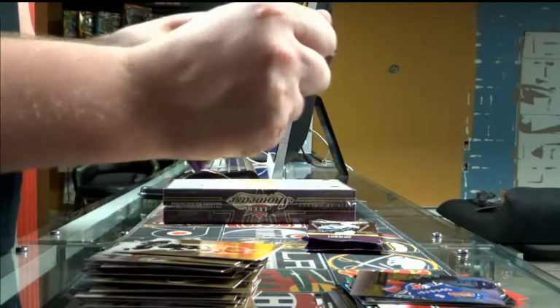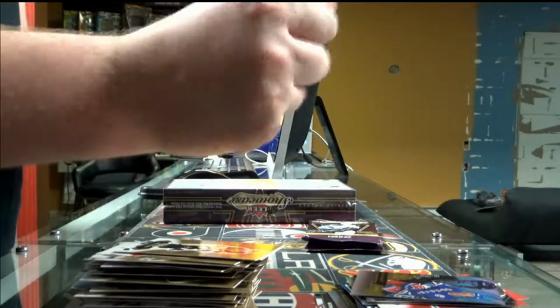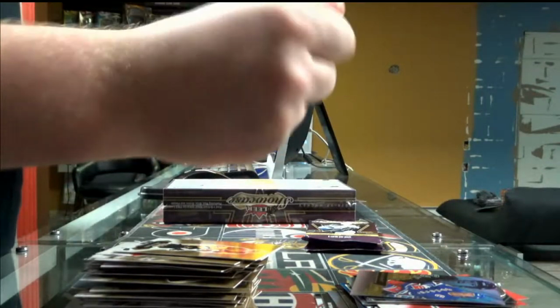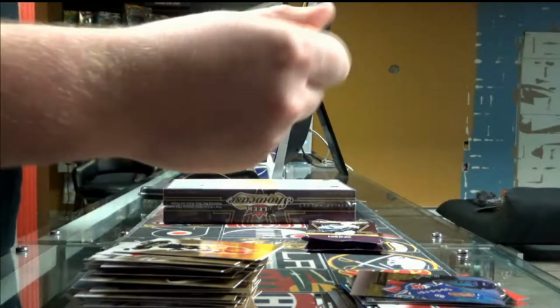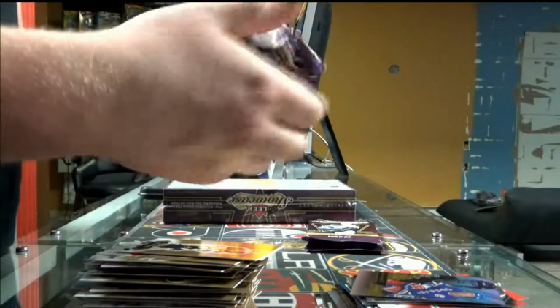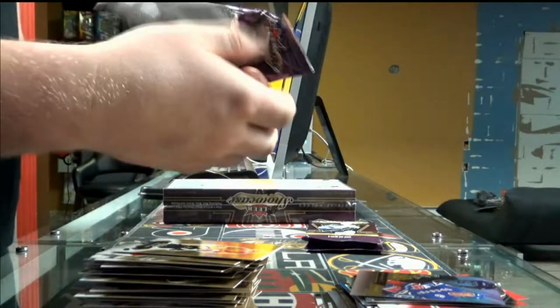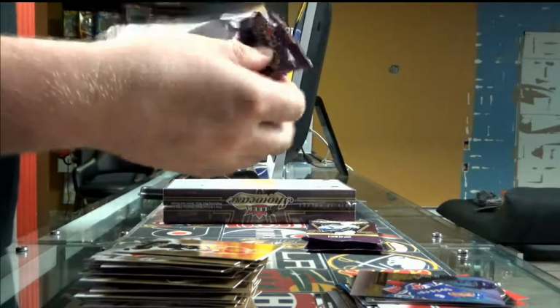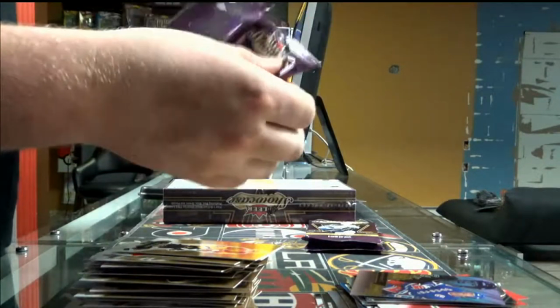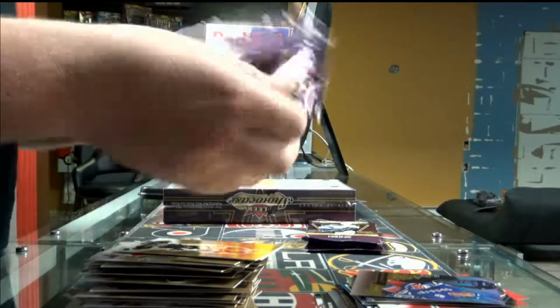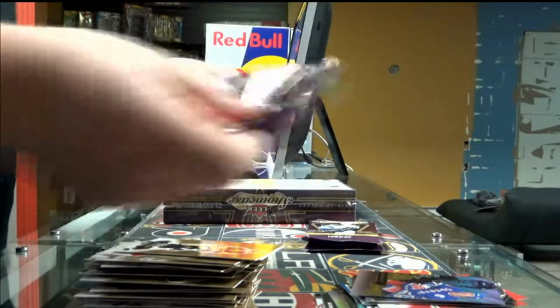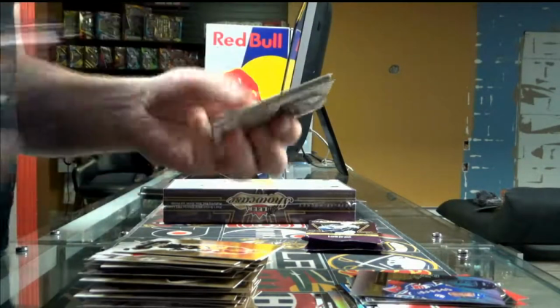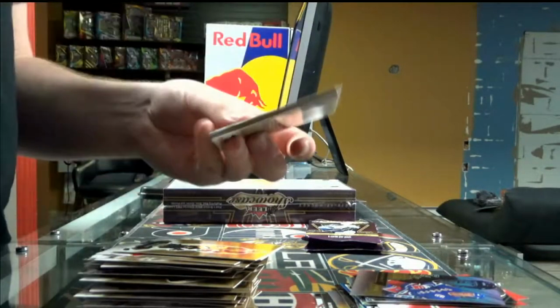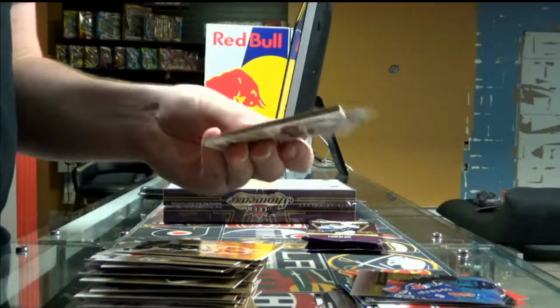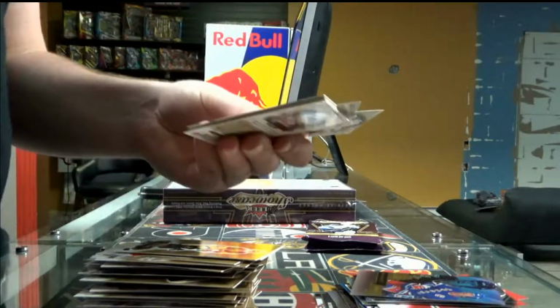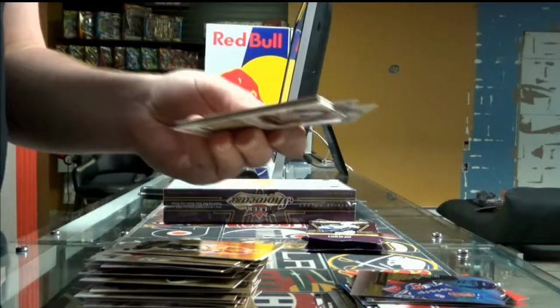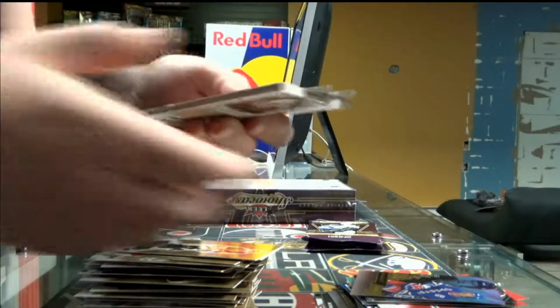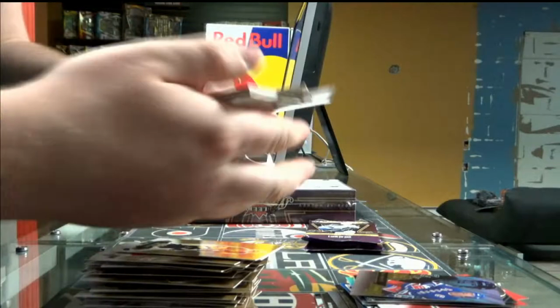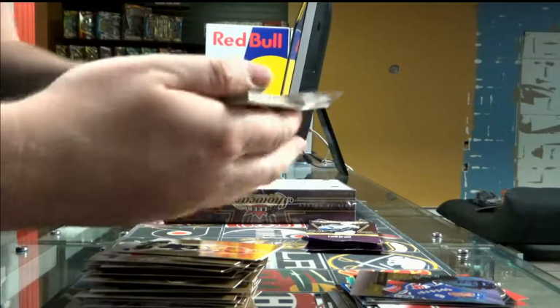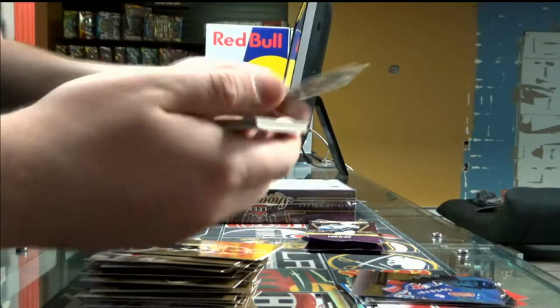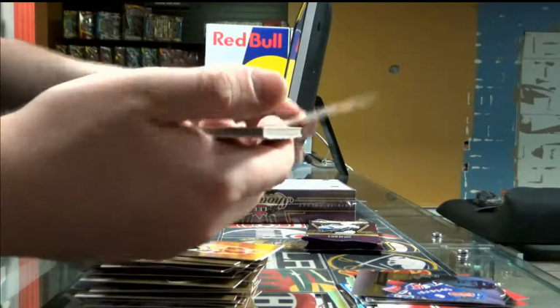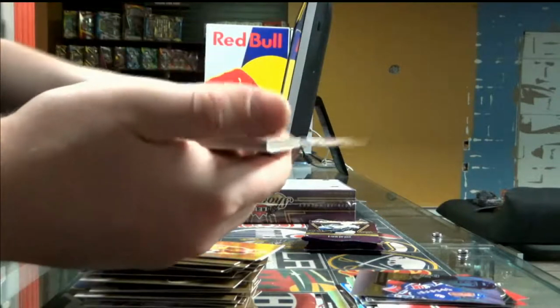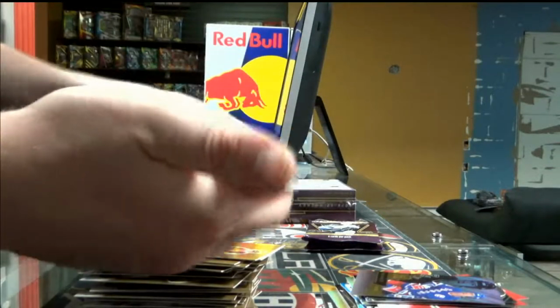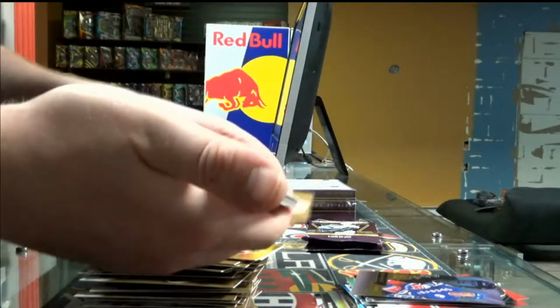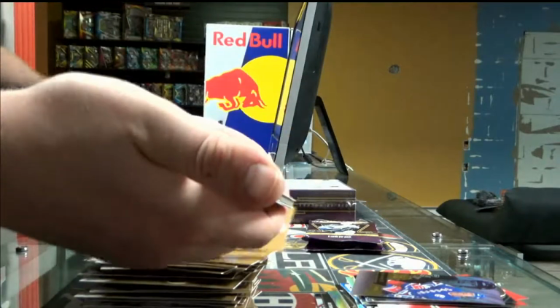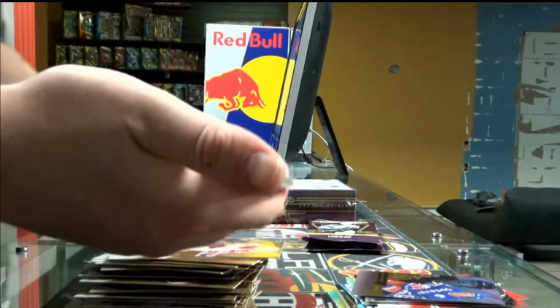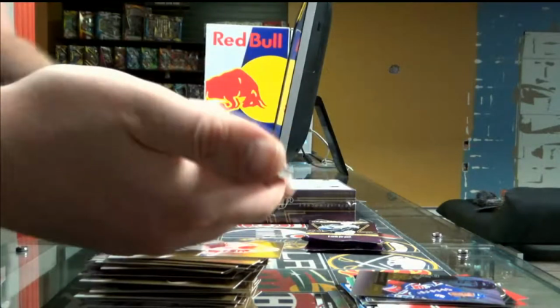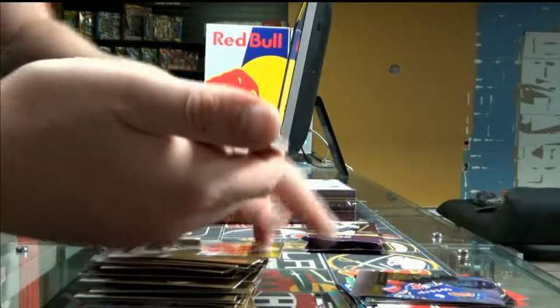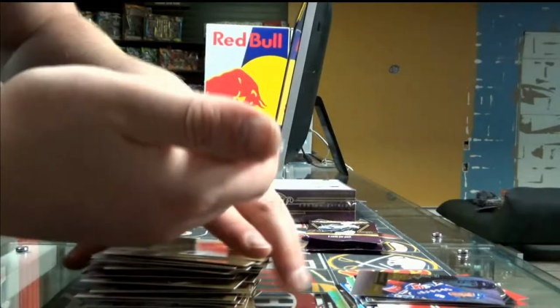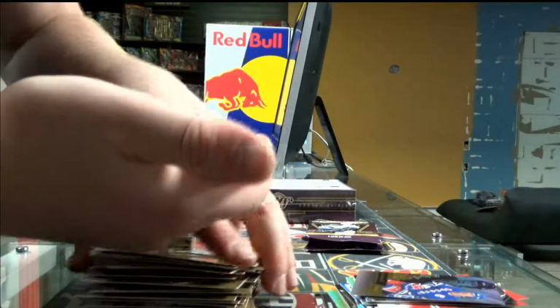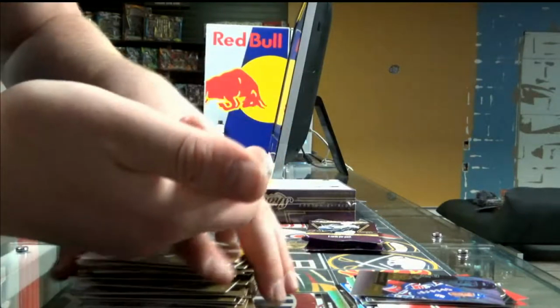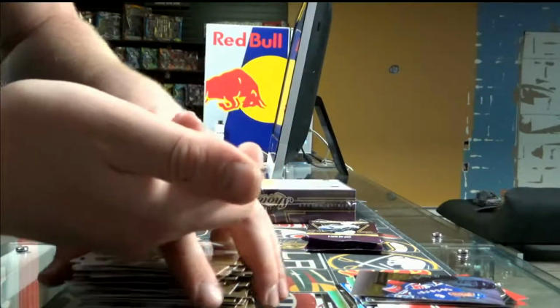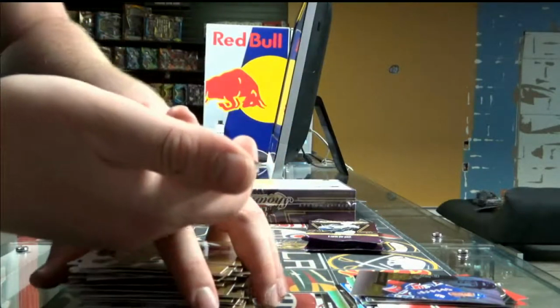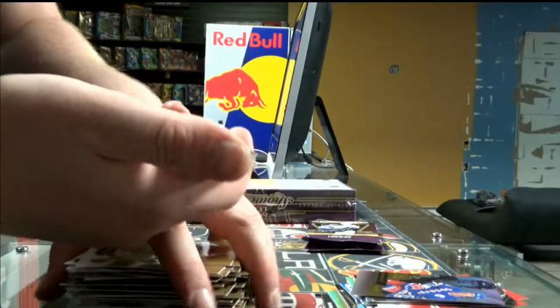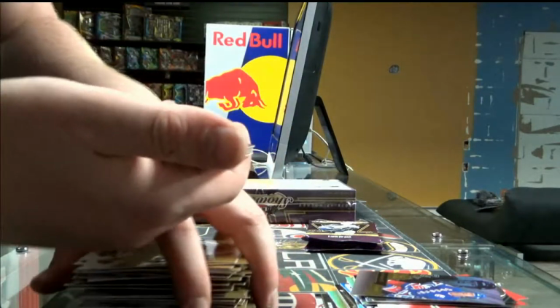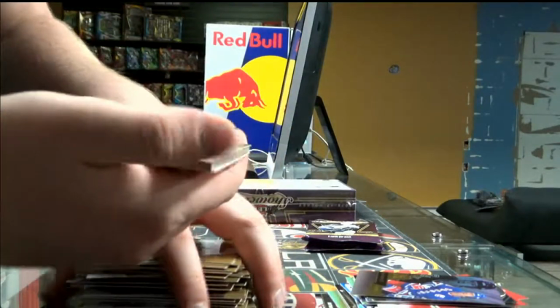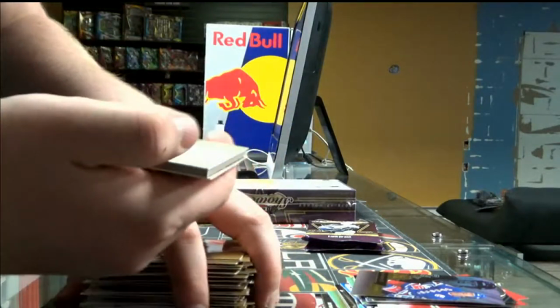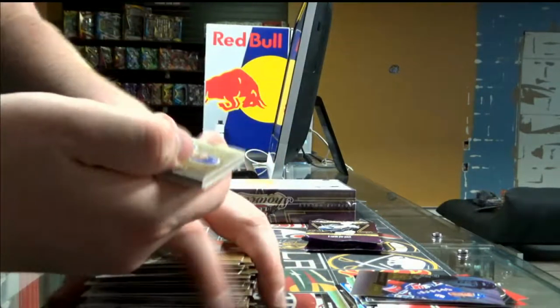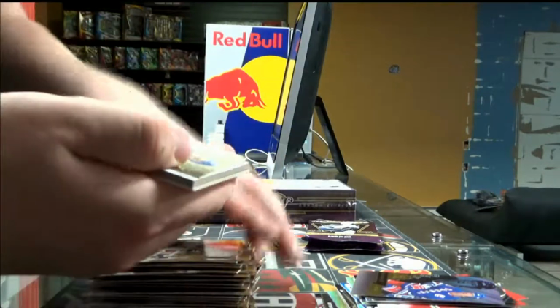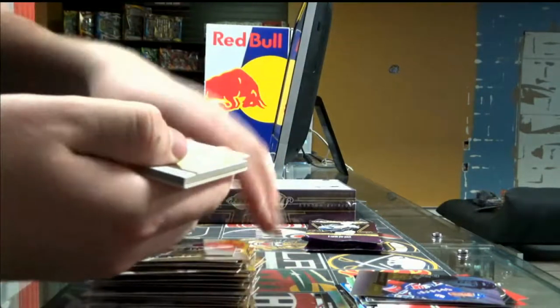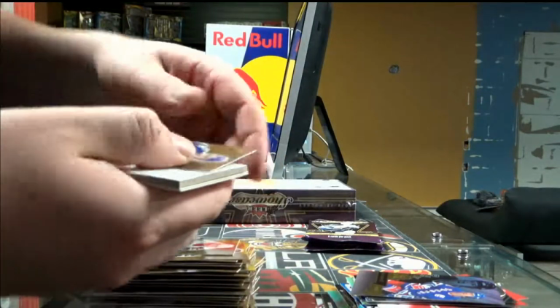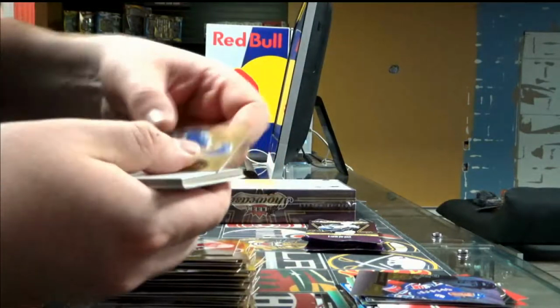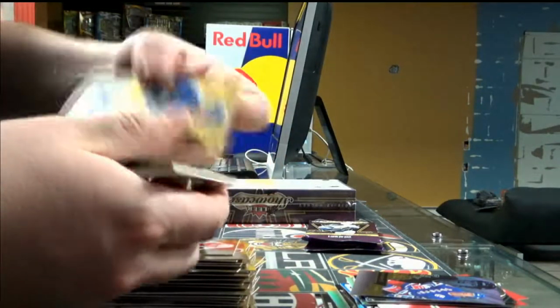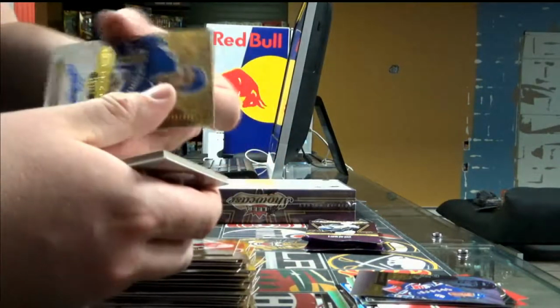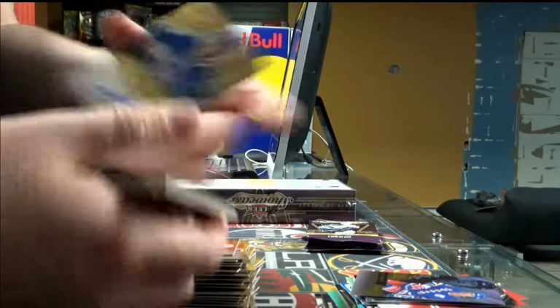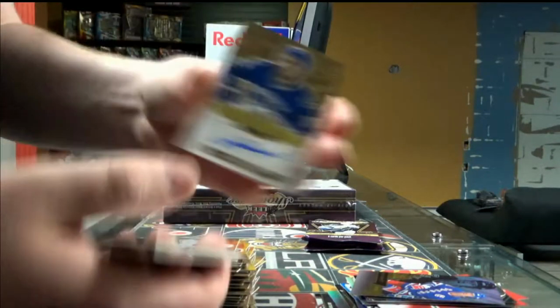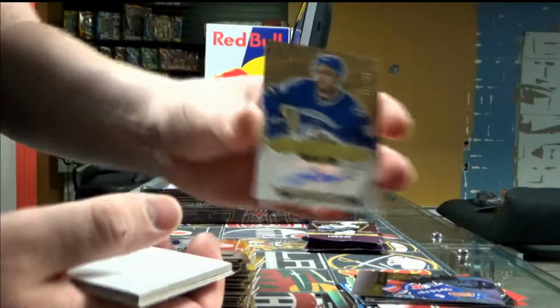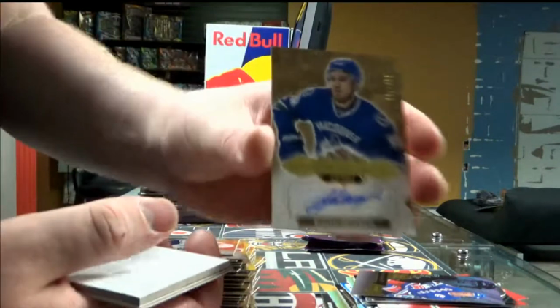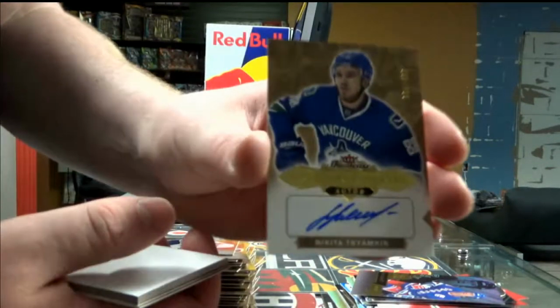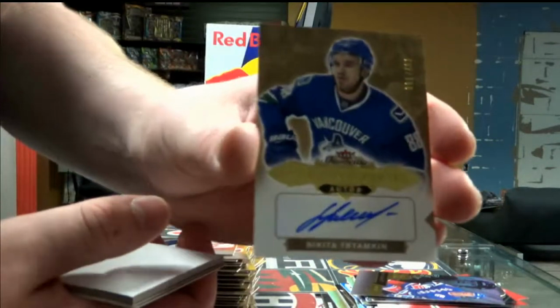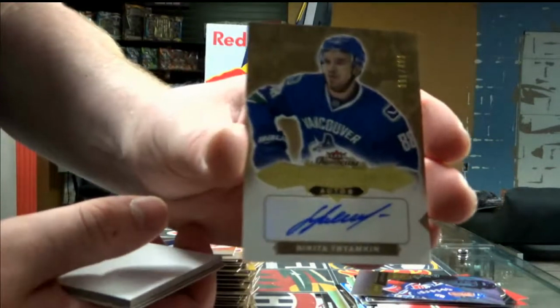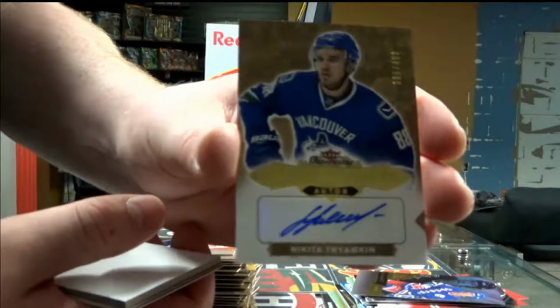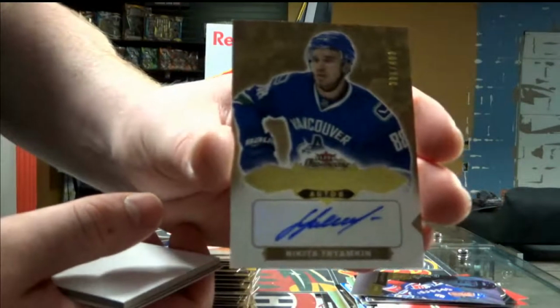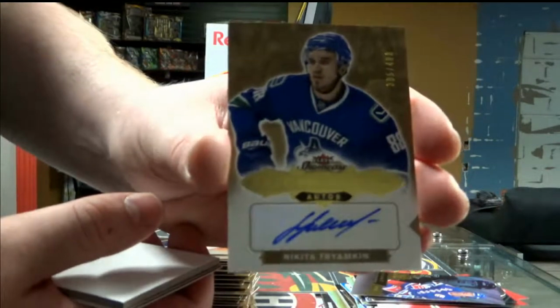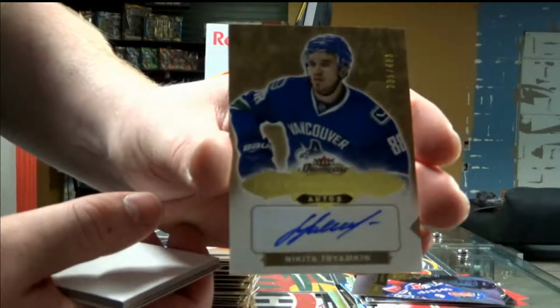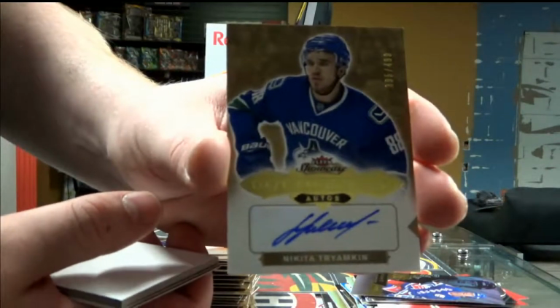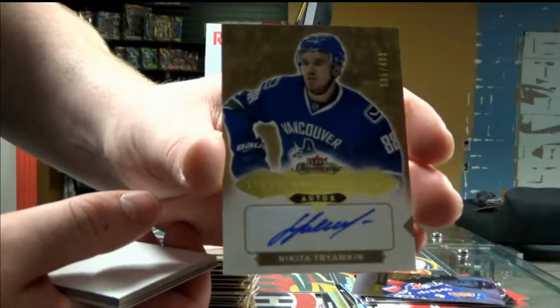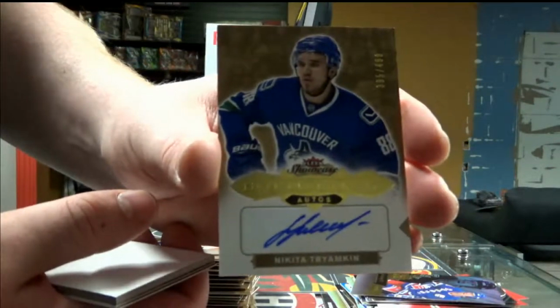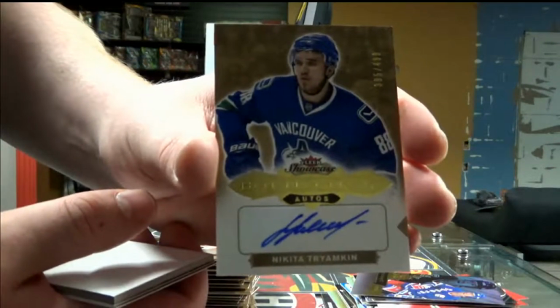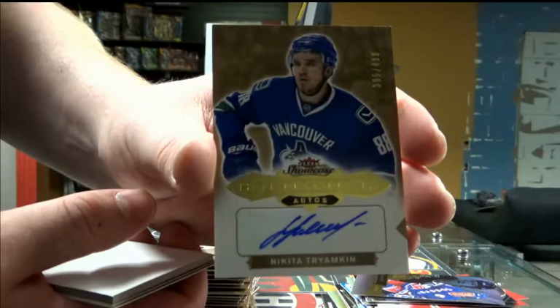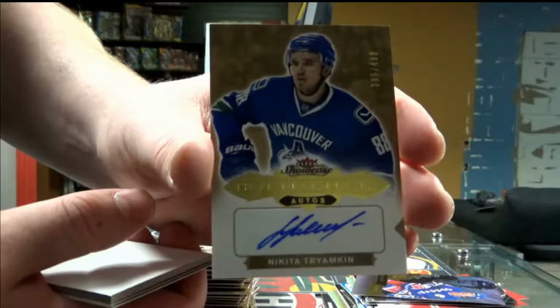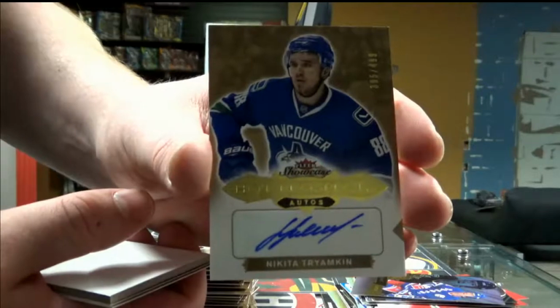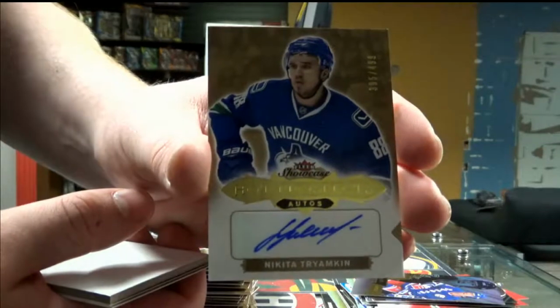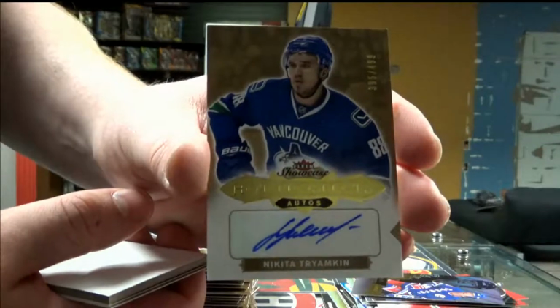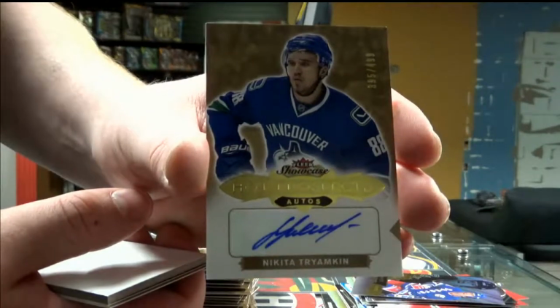We didn't get an autograph yet — so there it is. Out-prospect autograph, out of 499, for the Vancouver Canucks — Nikita Tryamkin.